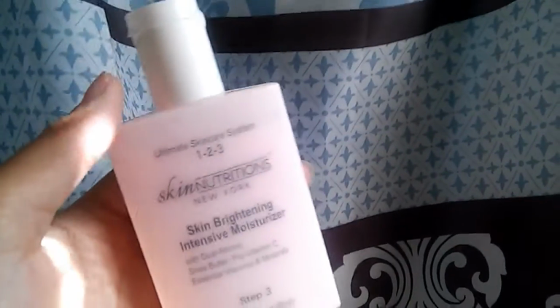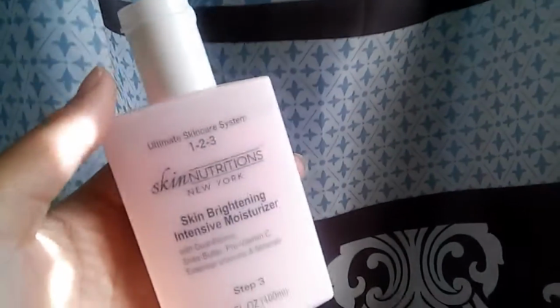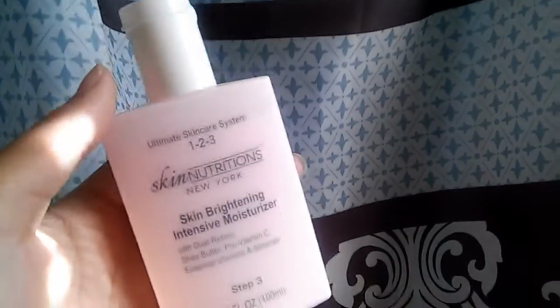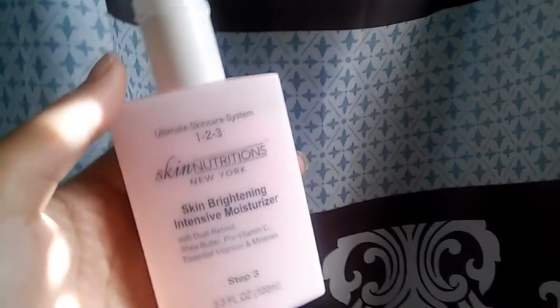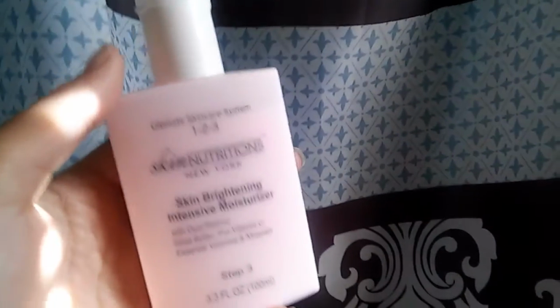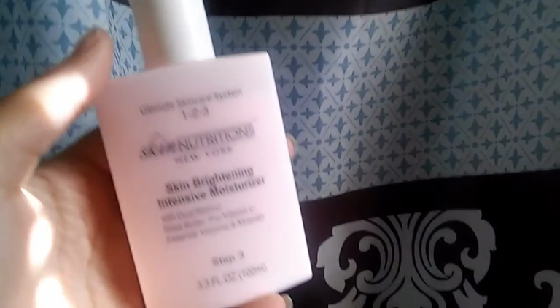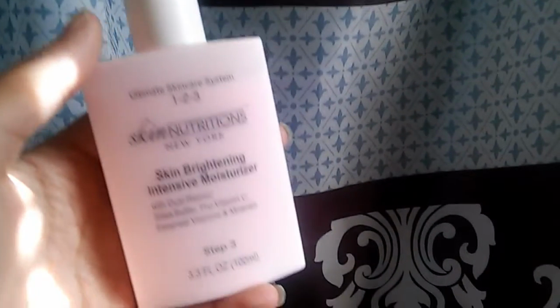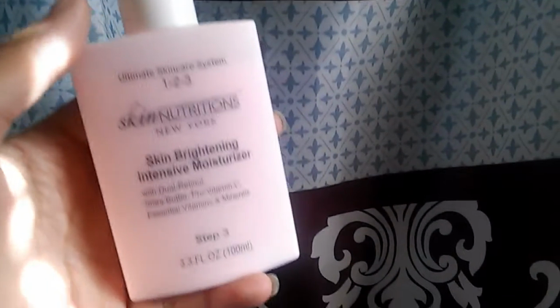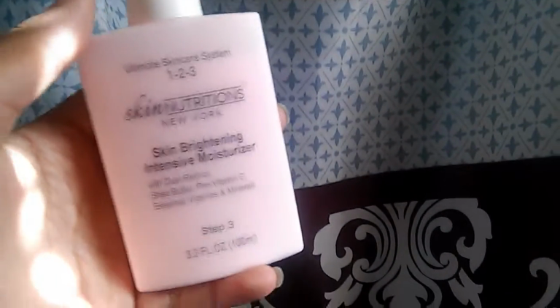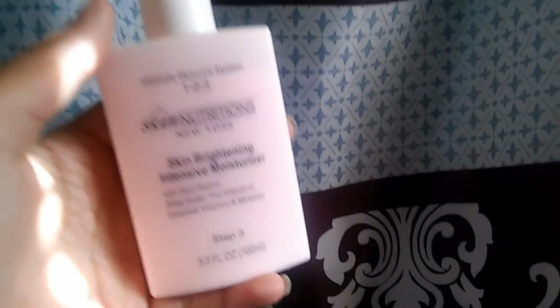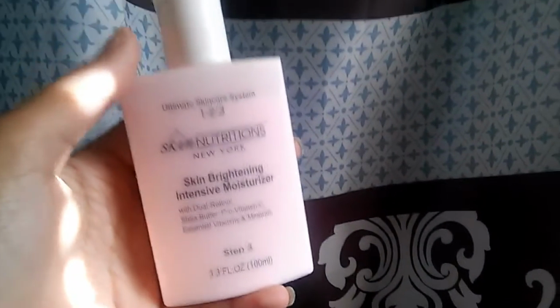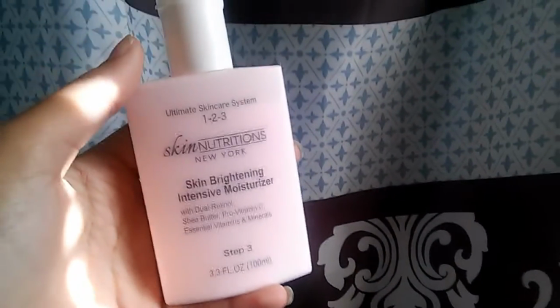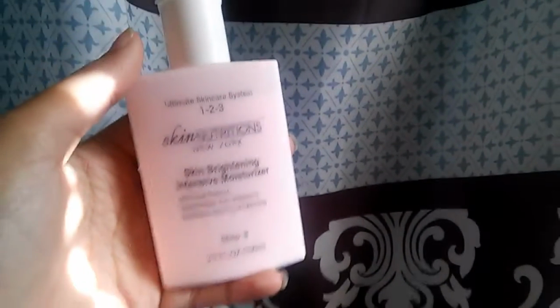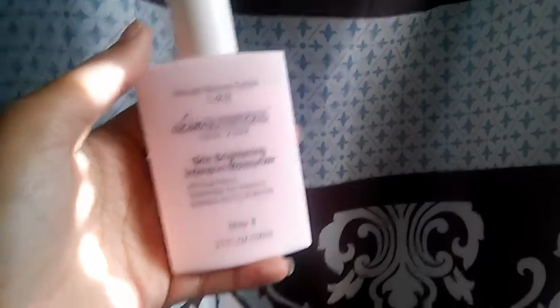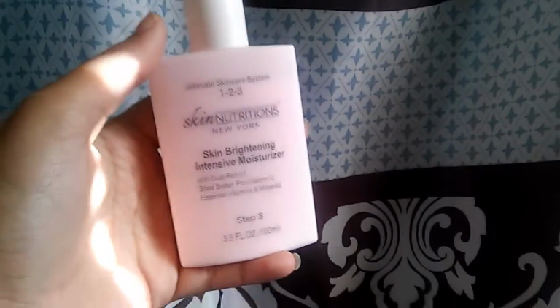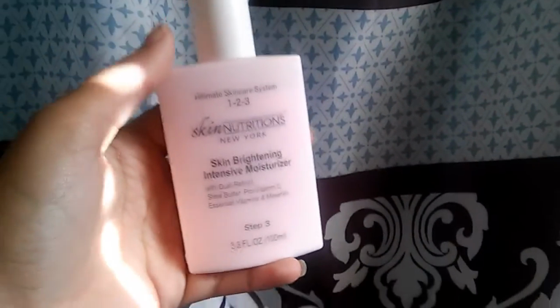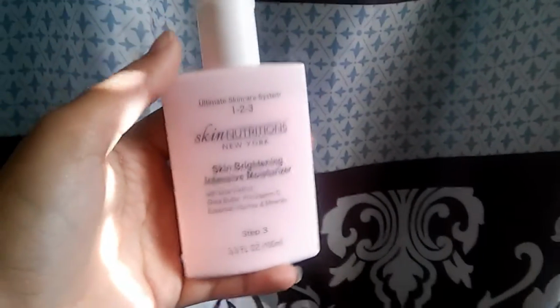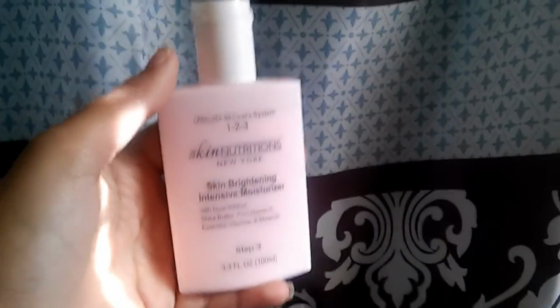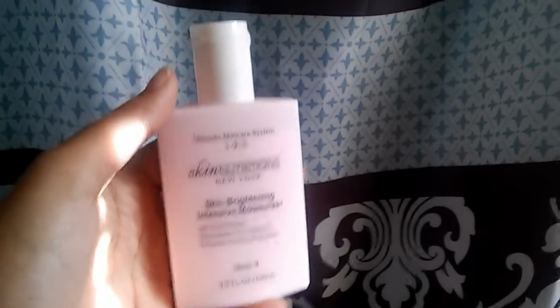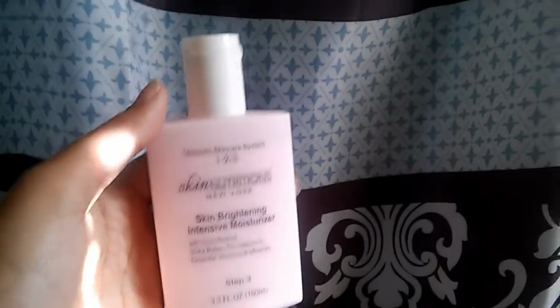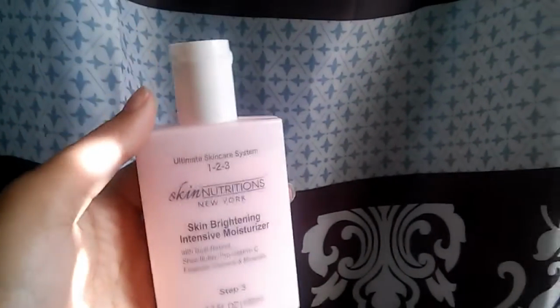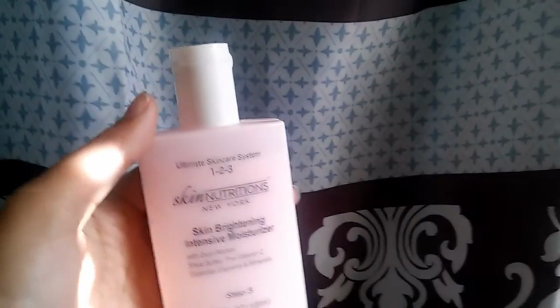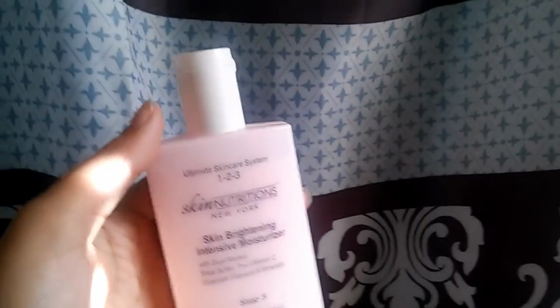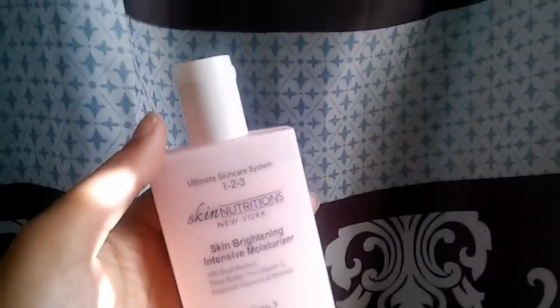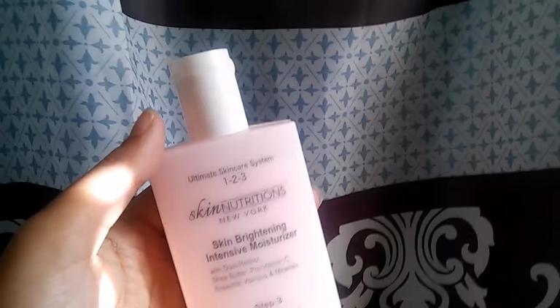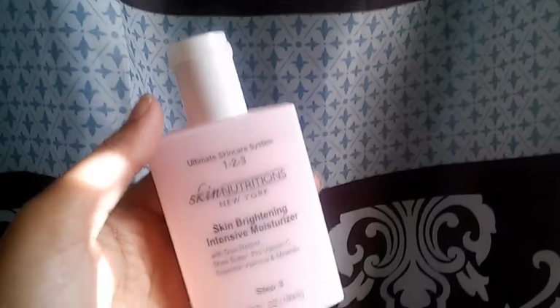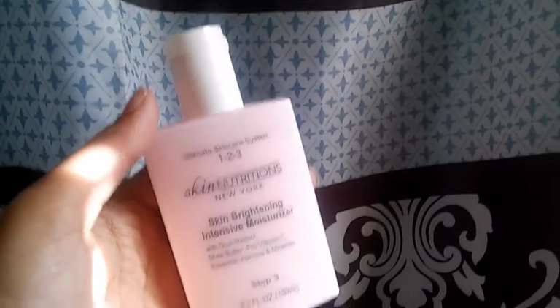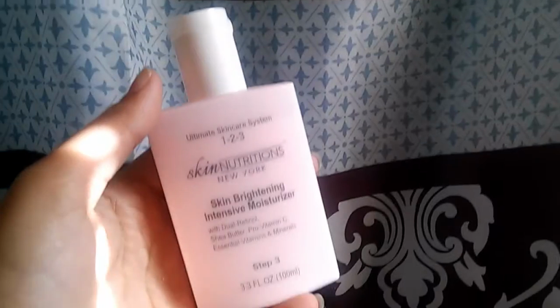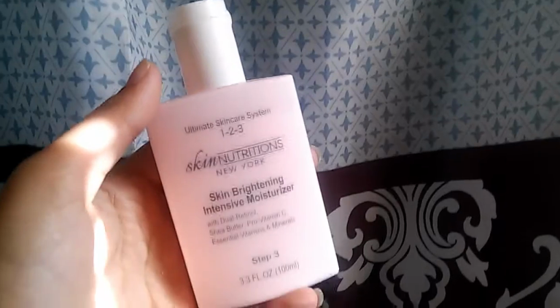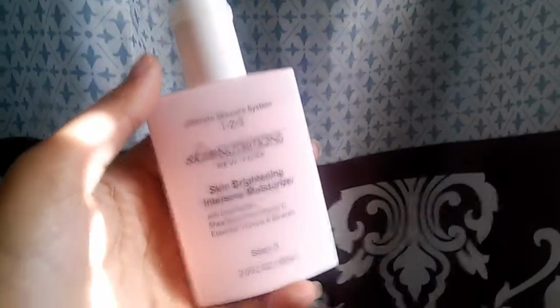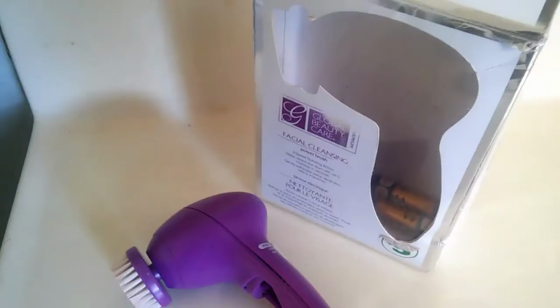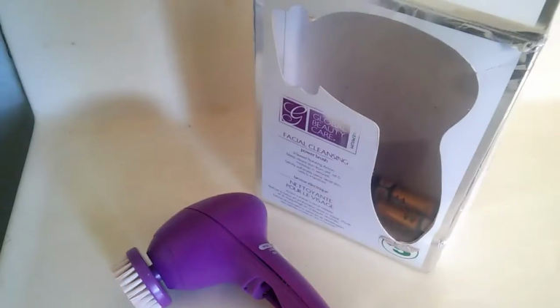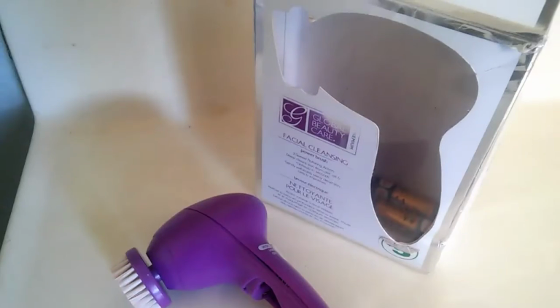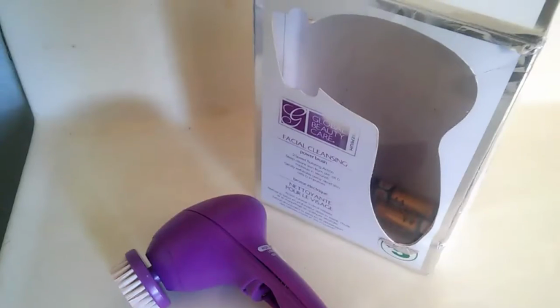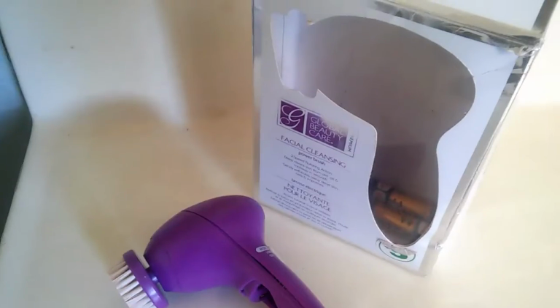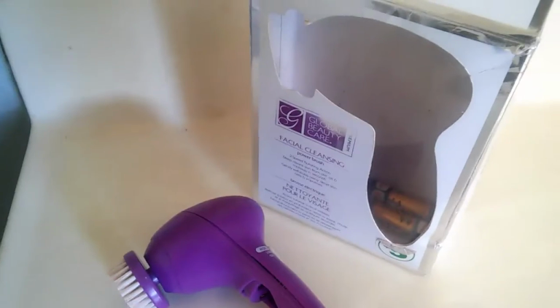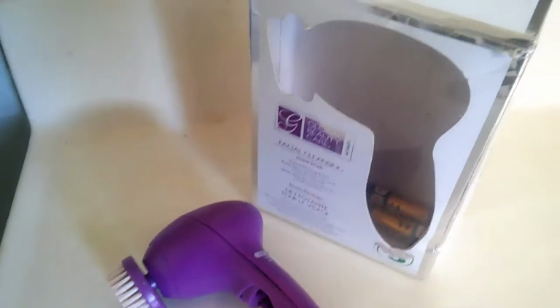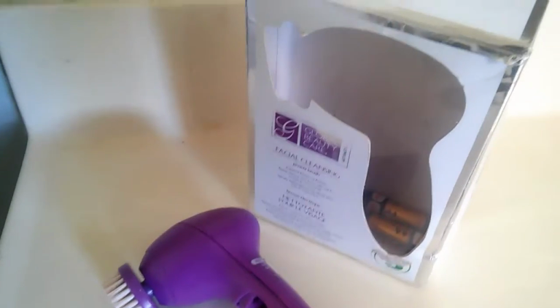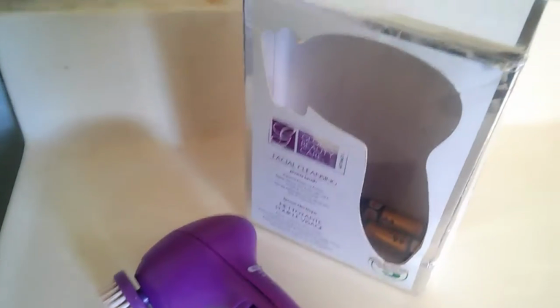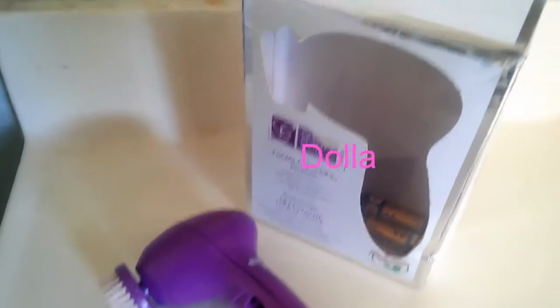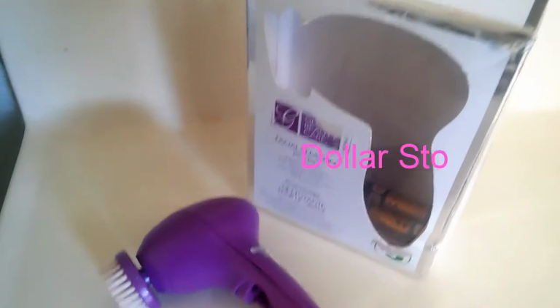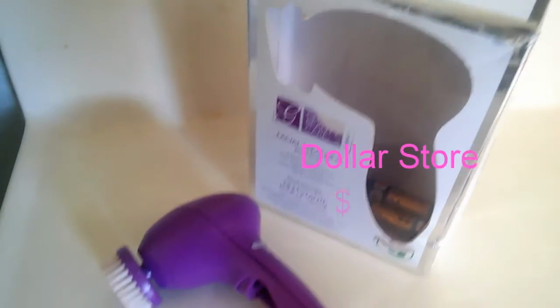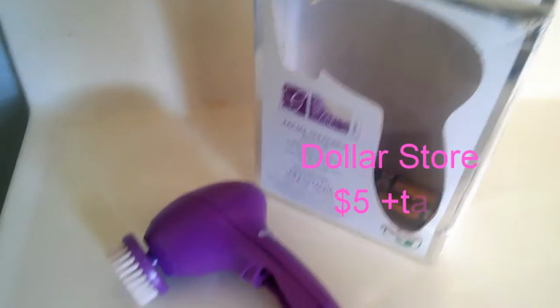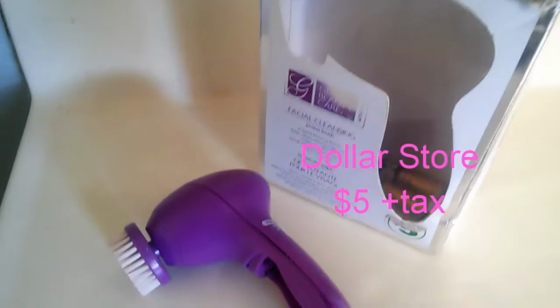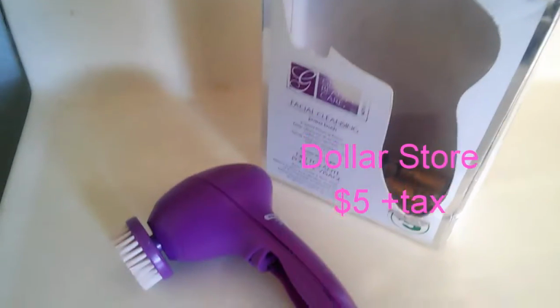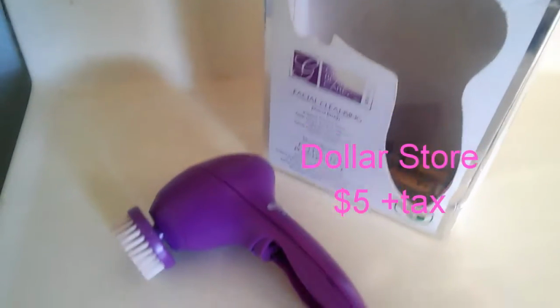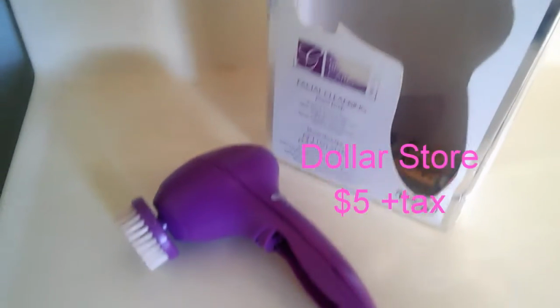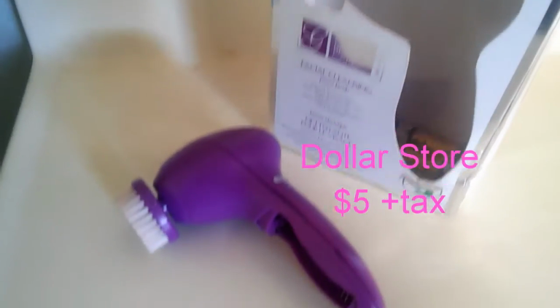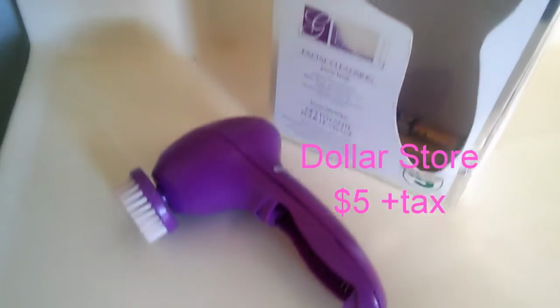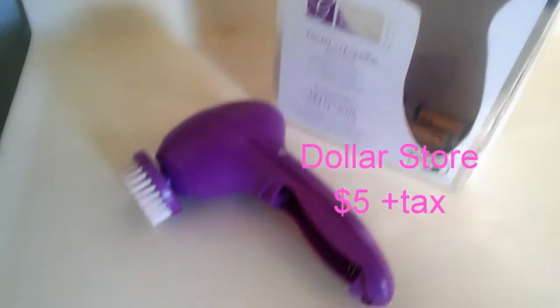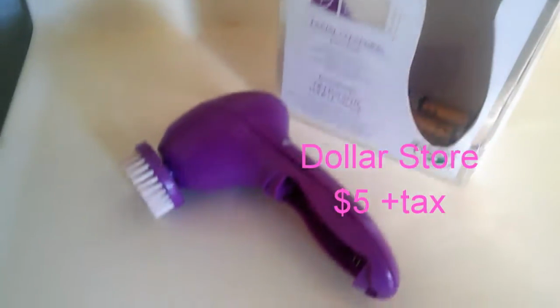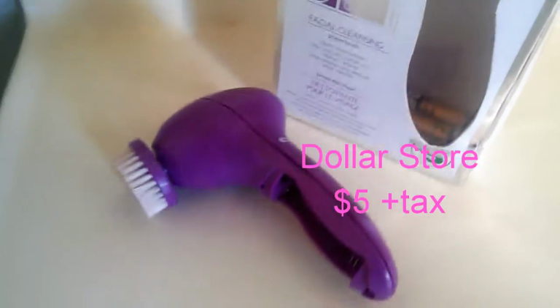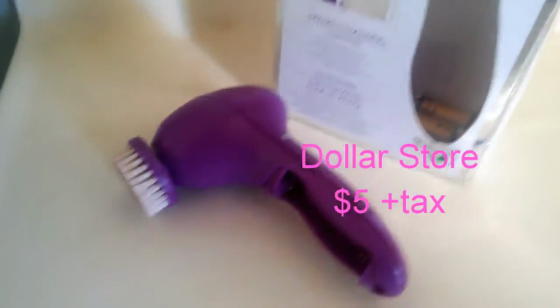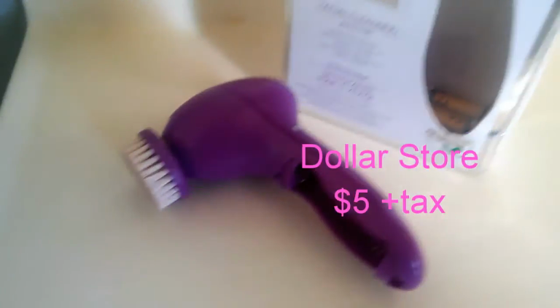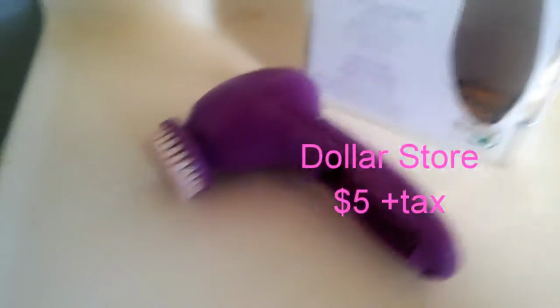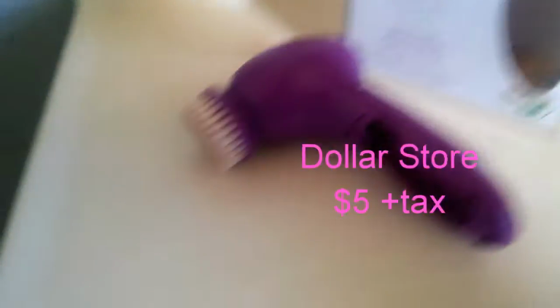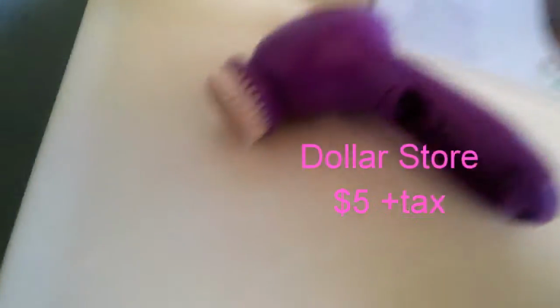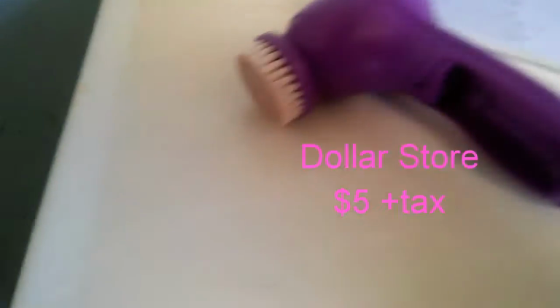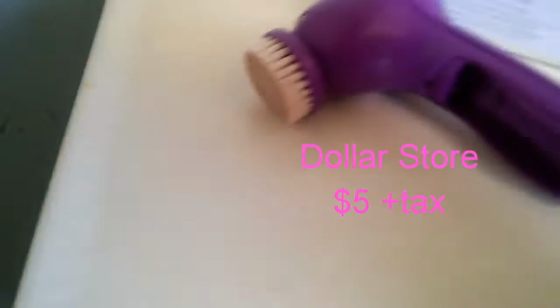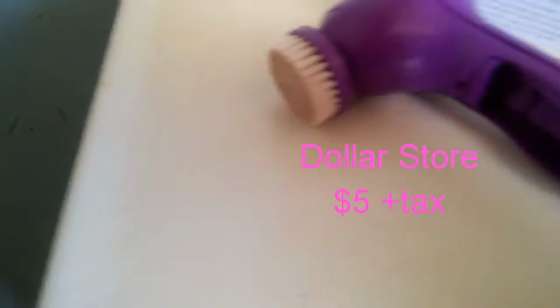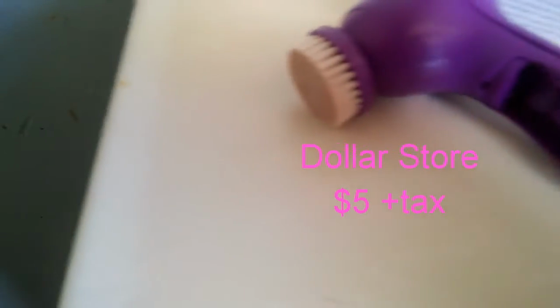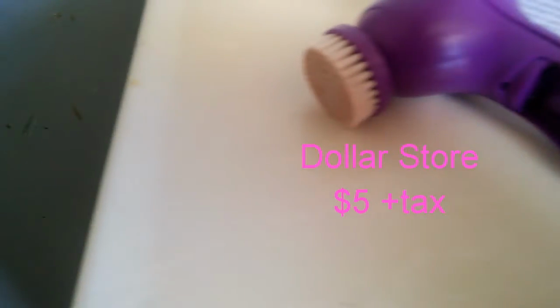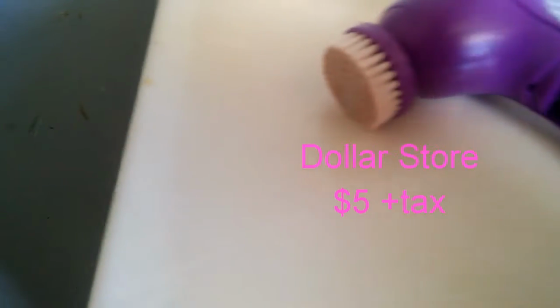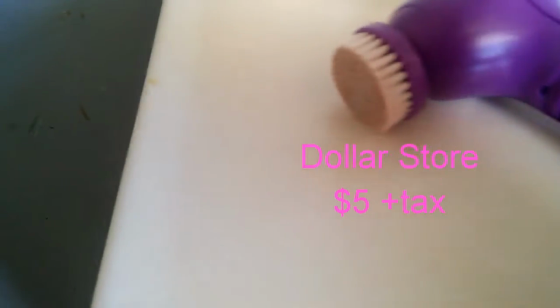Yeah, this keeps my skin glowing and it's so soft, and I love it, even though it smells like rubber.